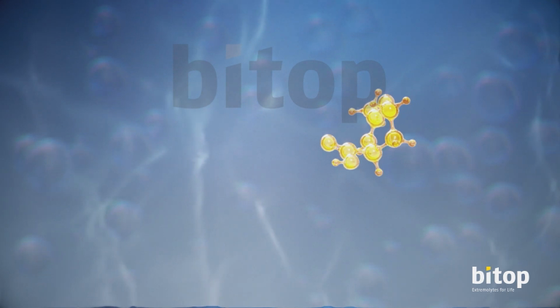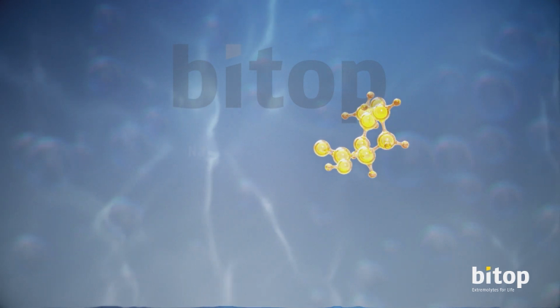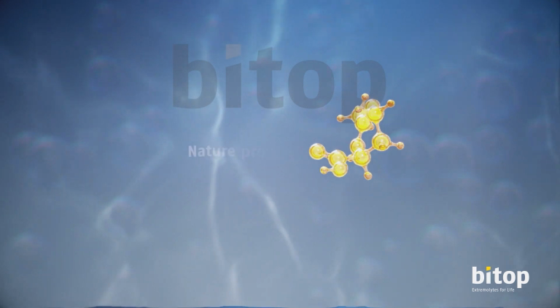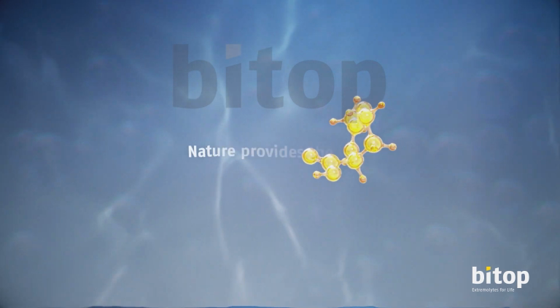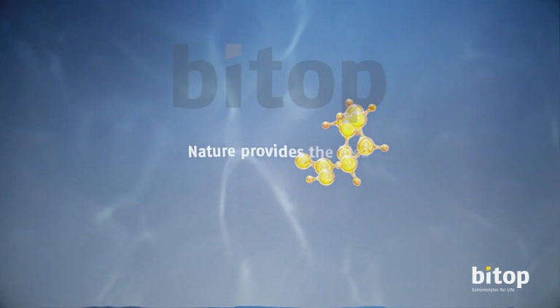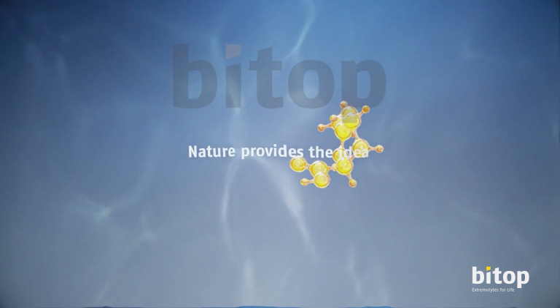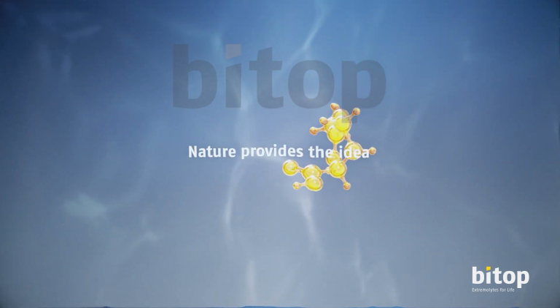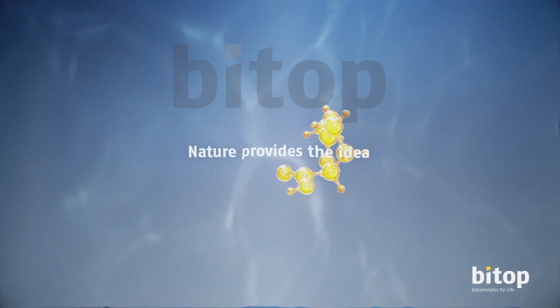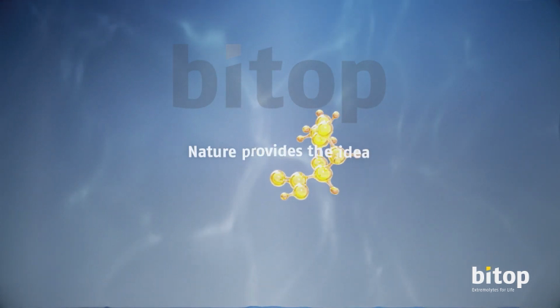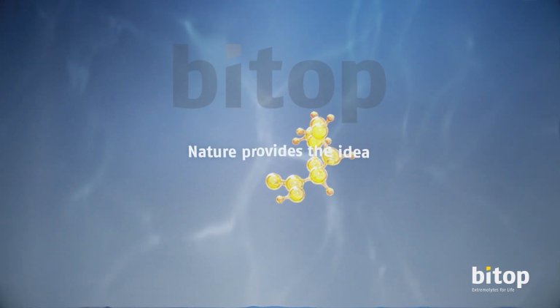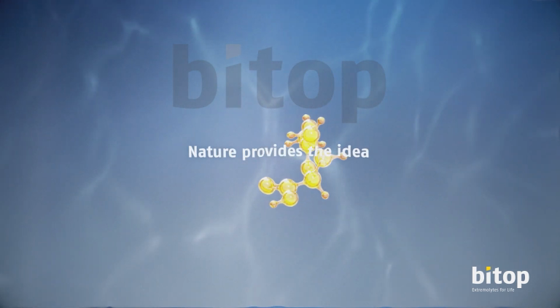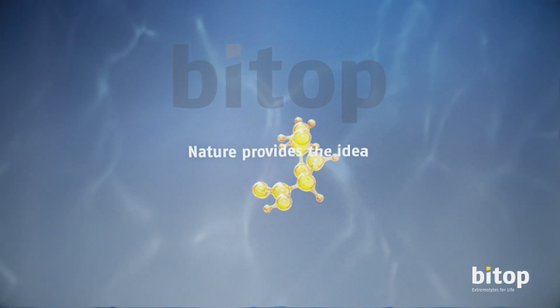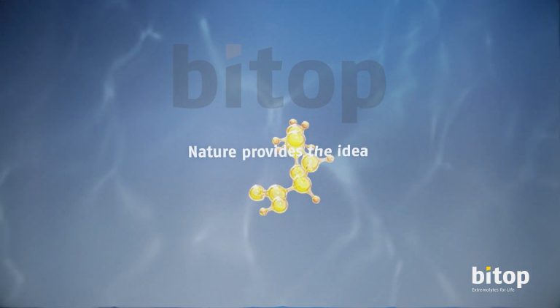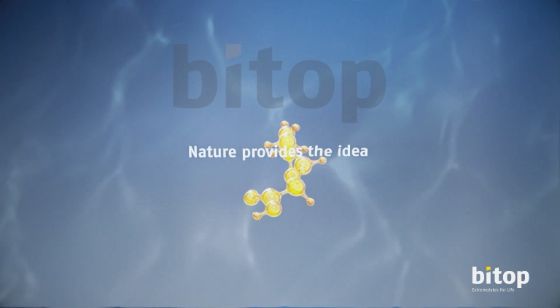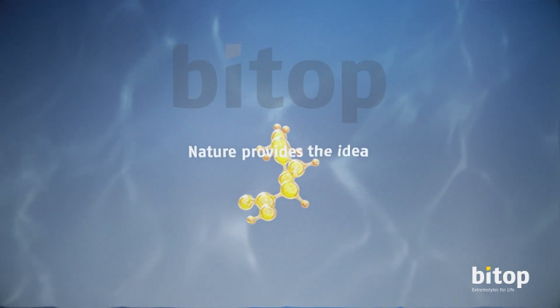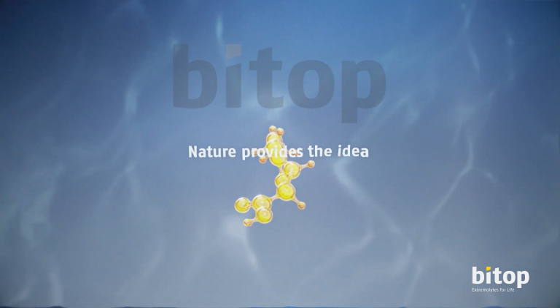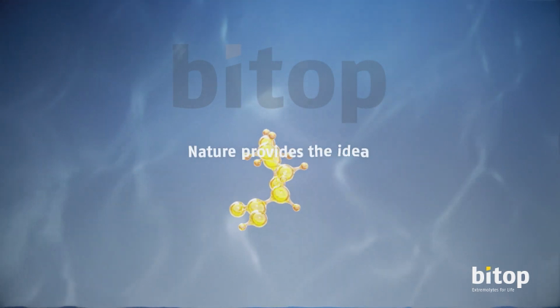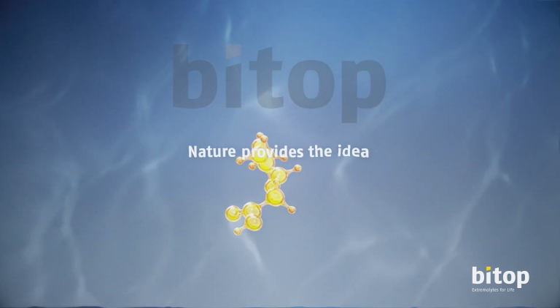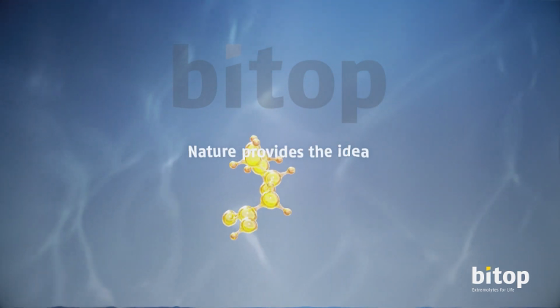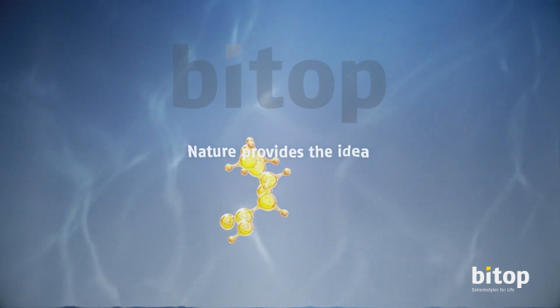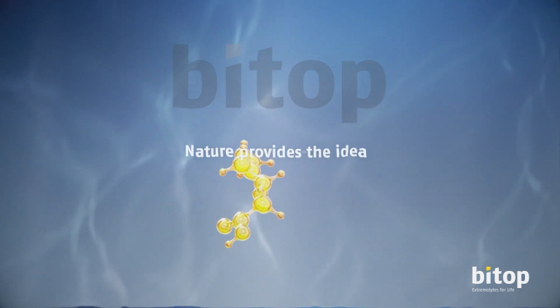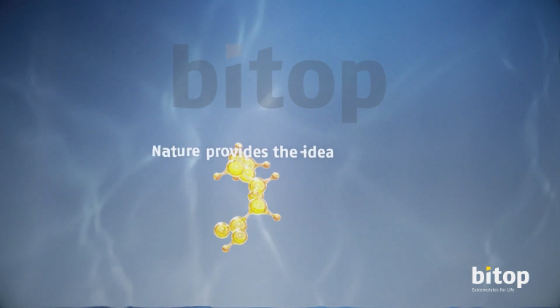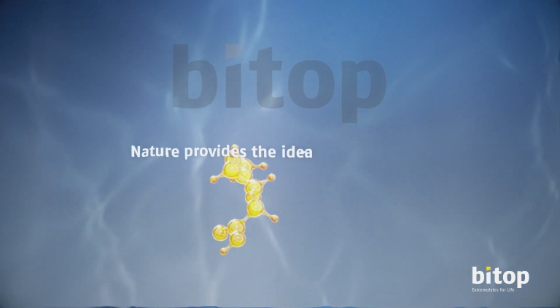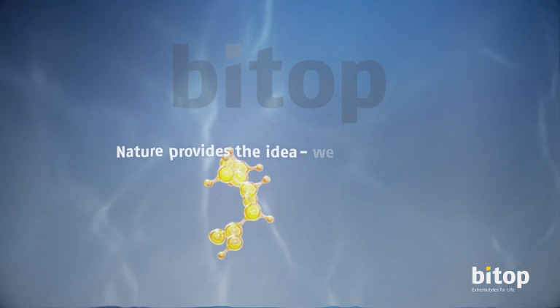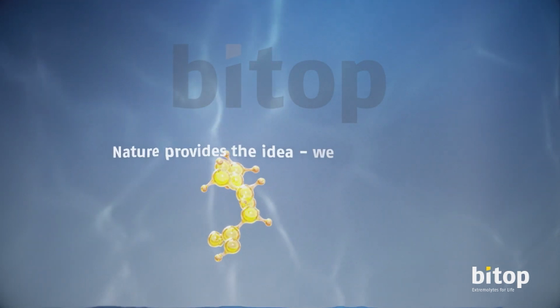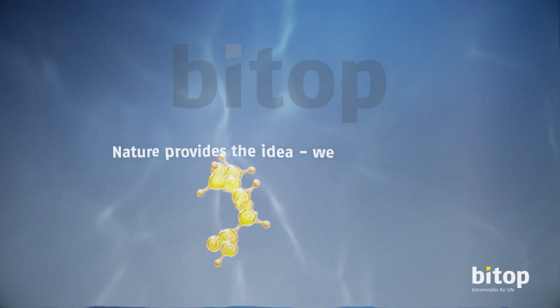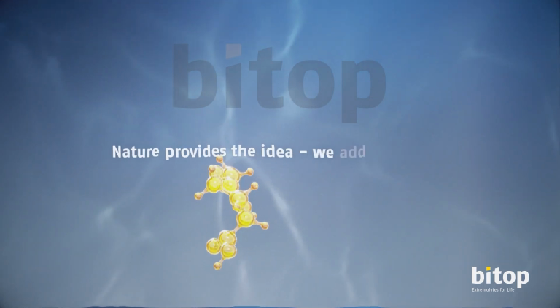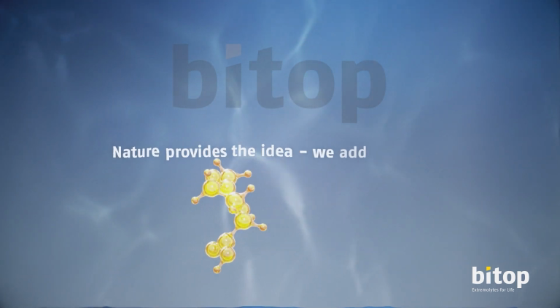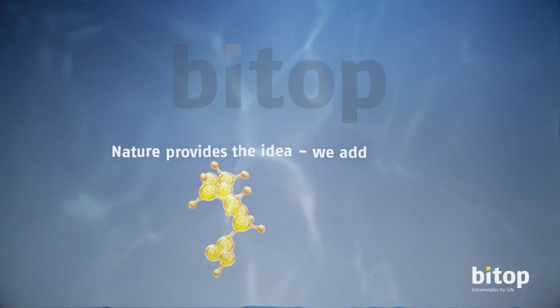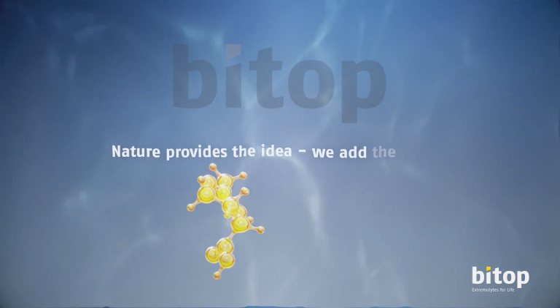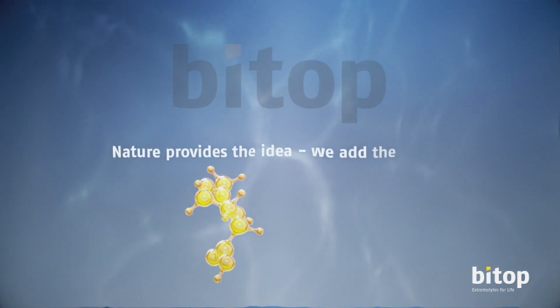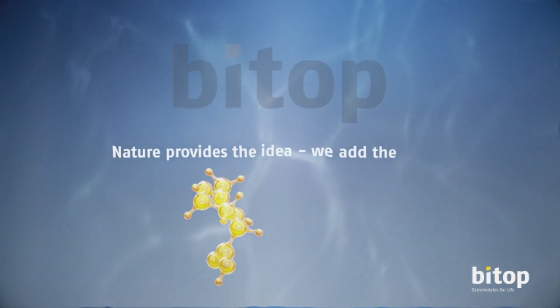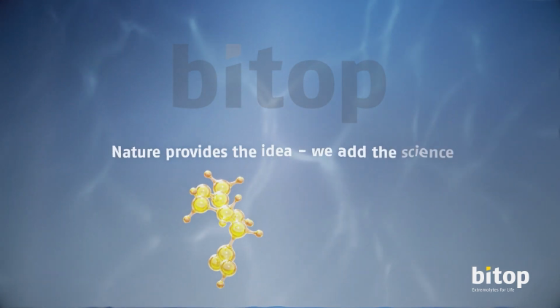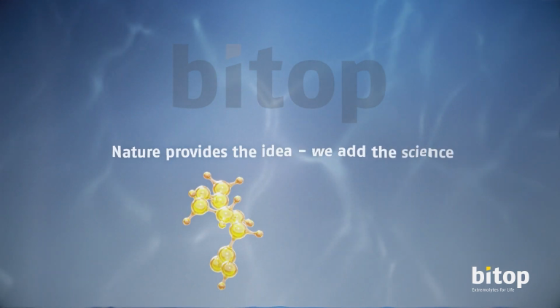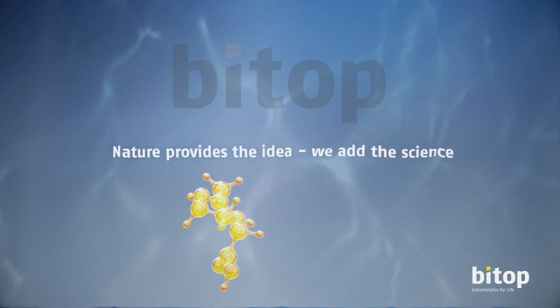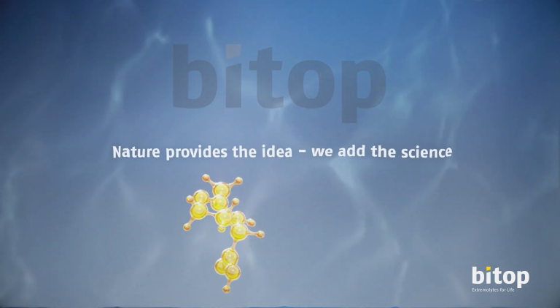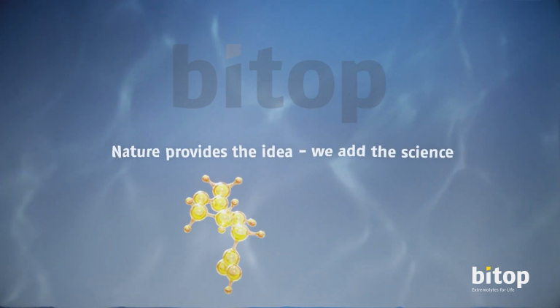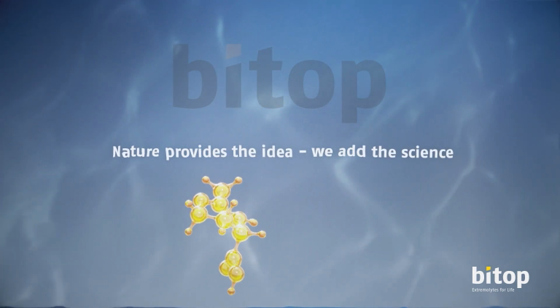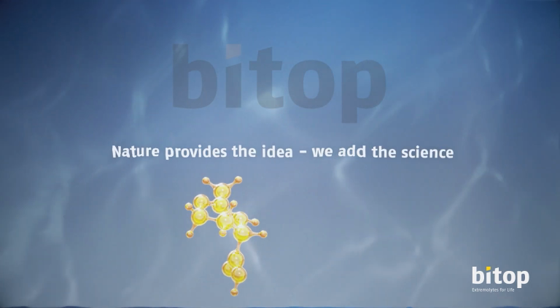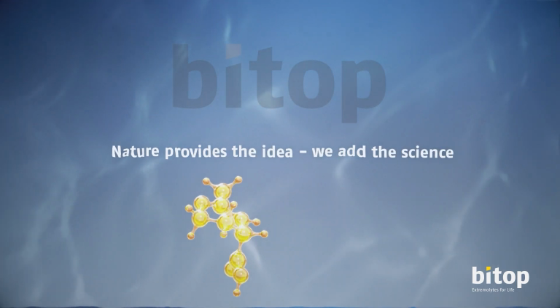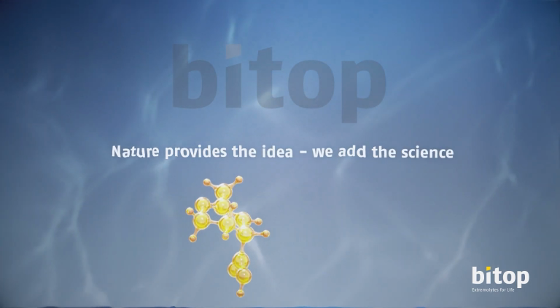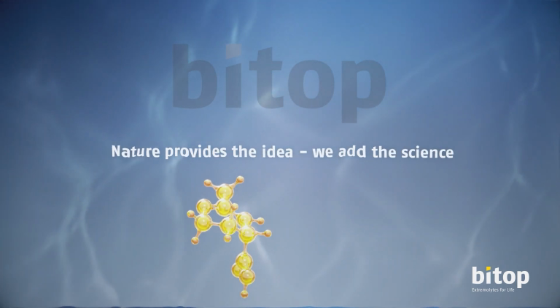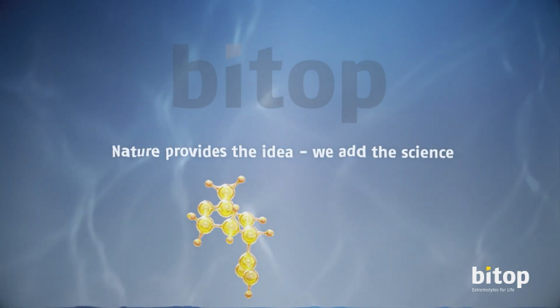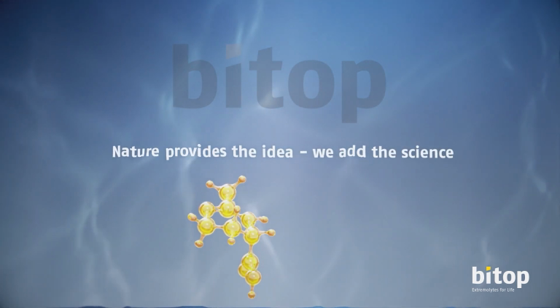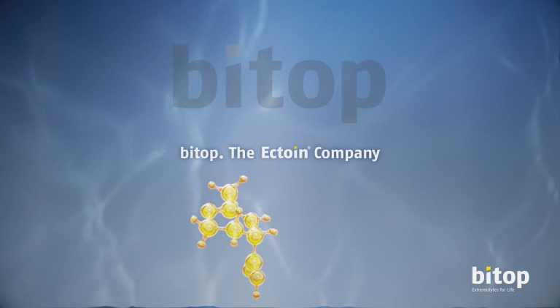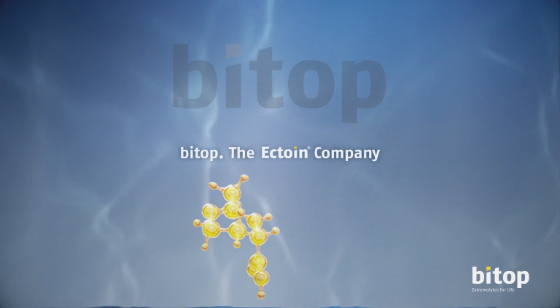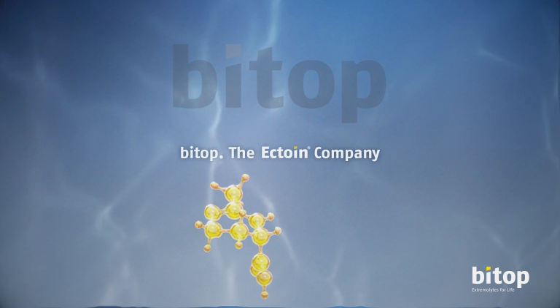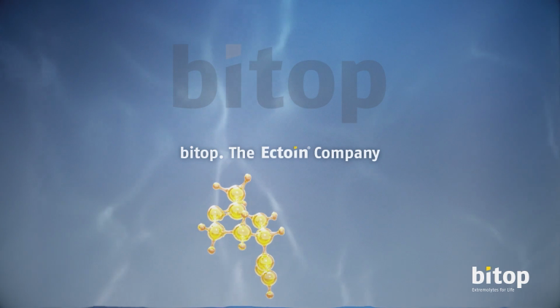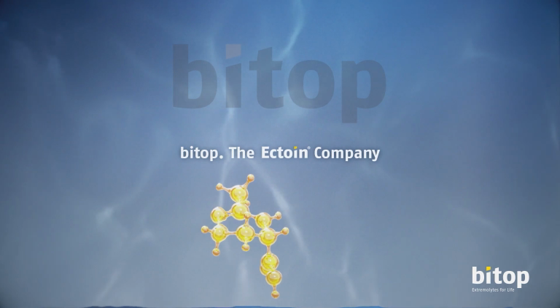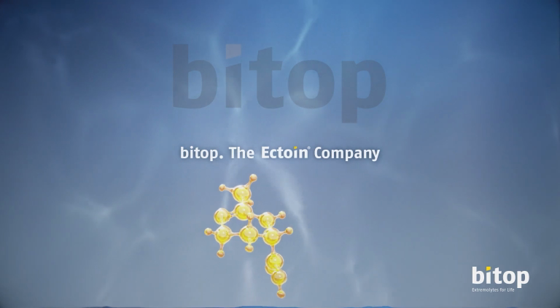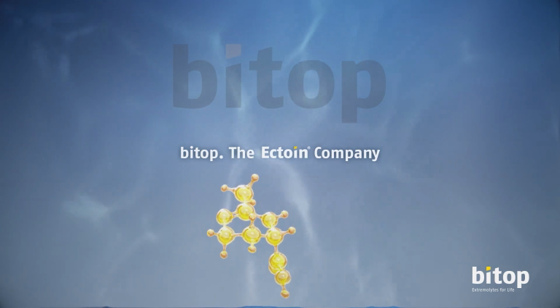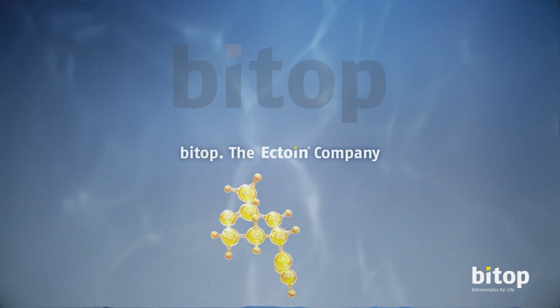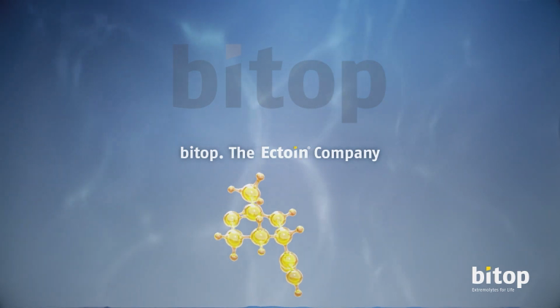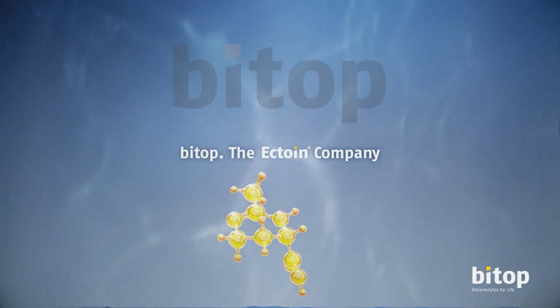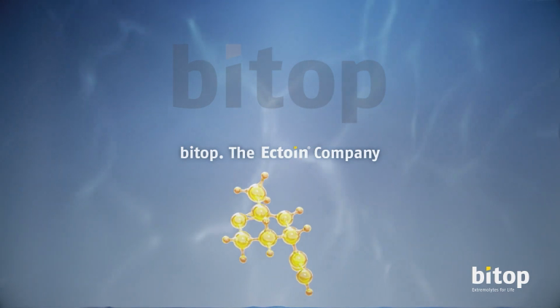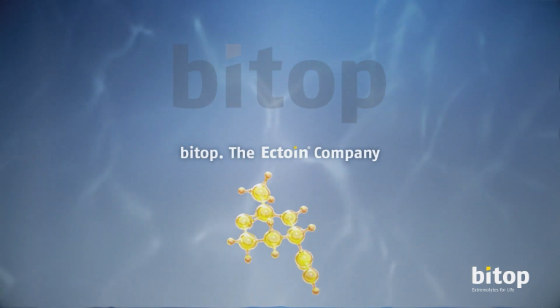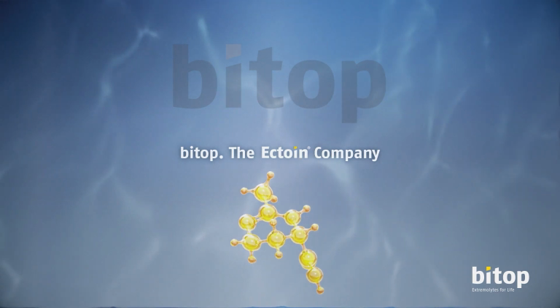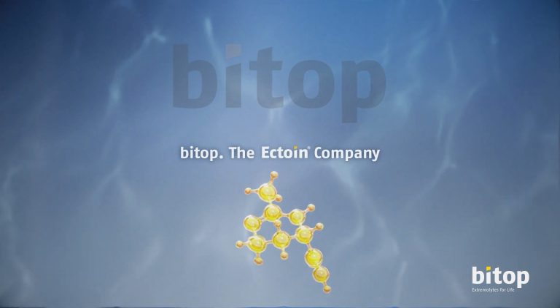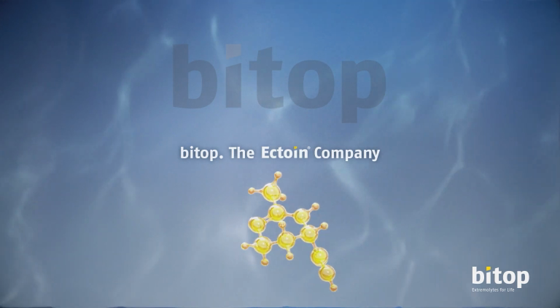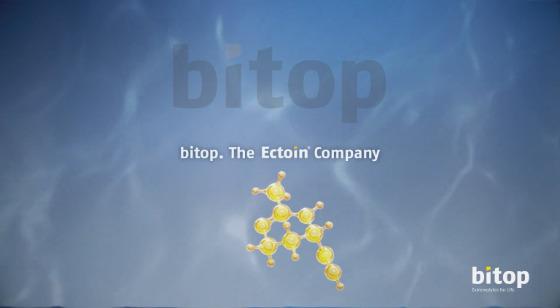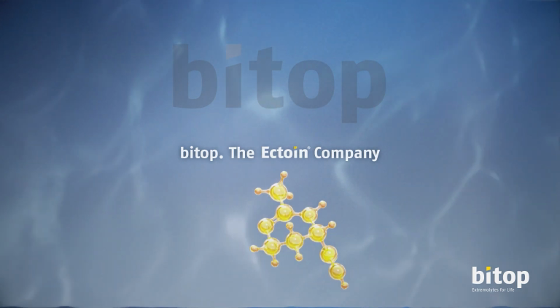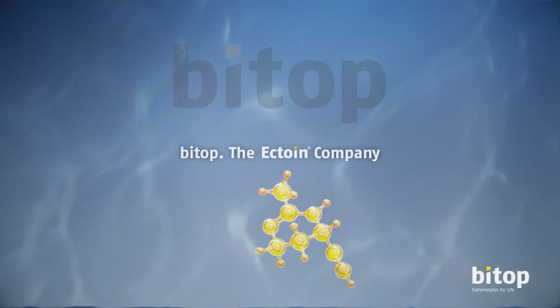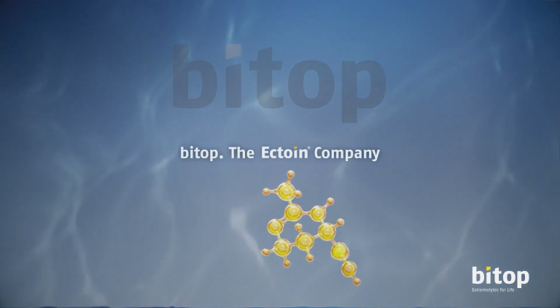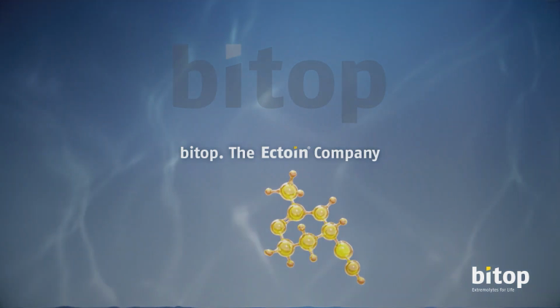Nature provides the idea. We add the science. BTOP, the ectoin company.